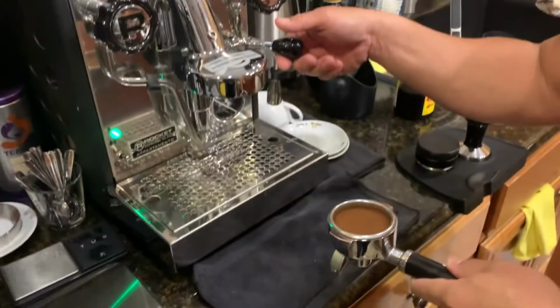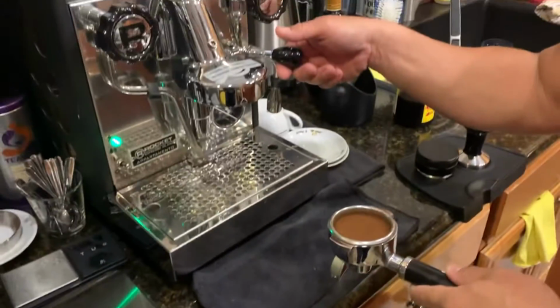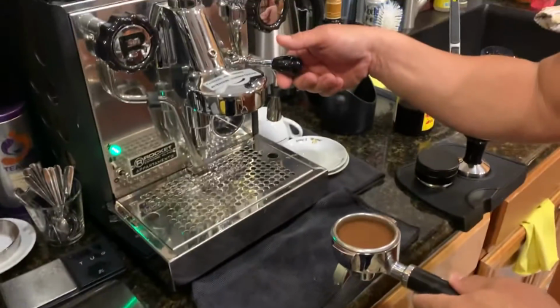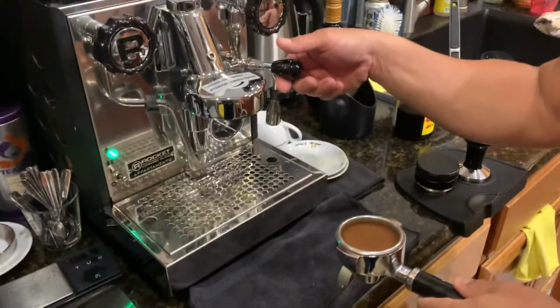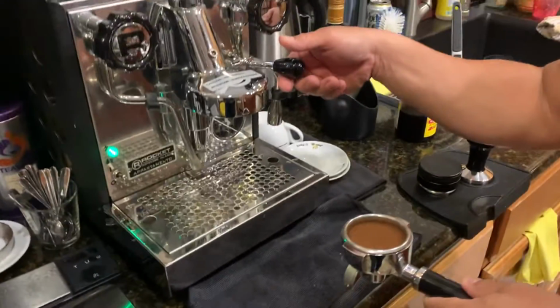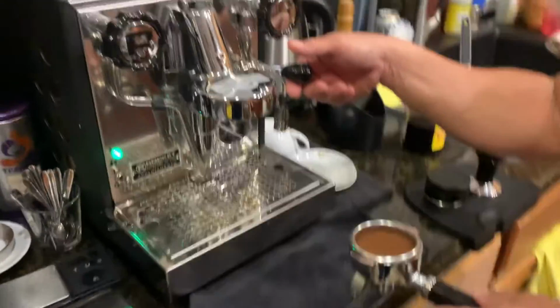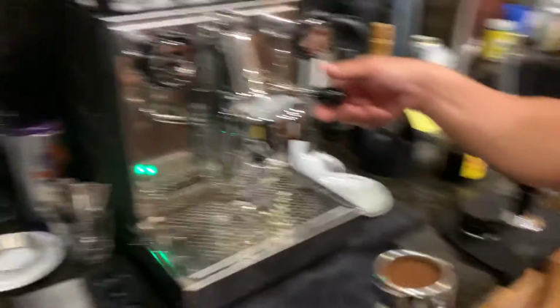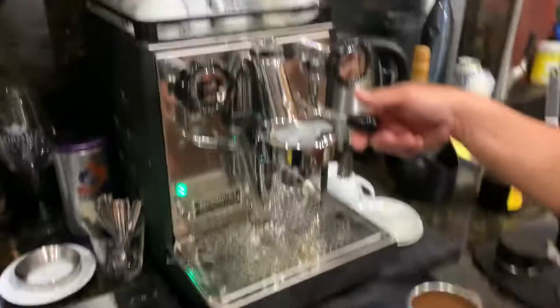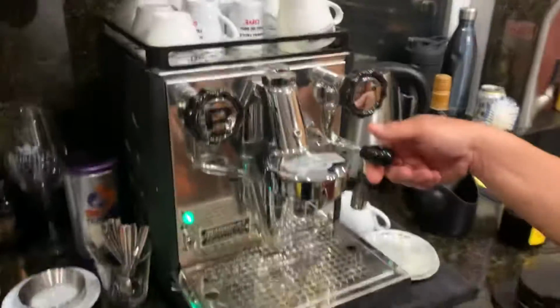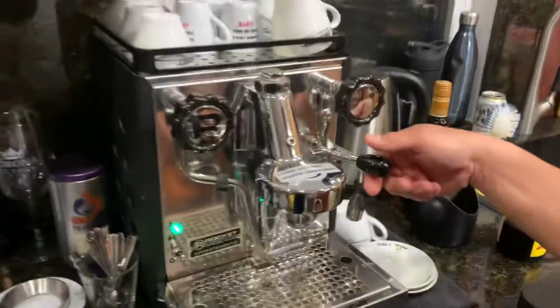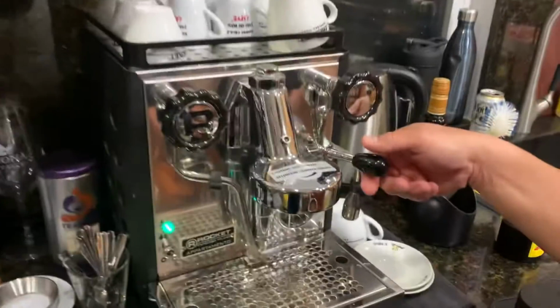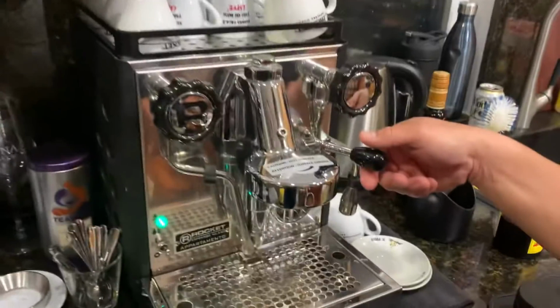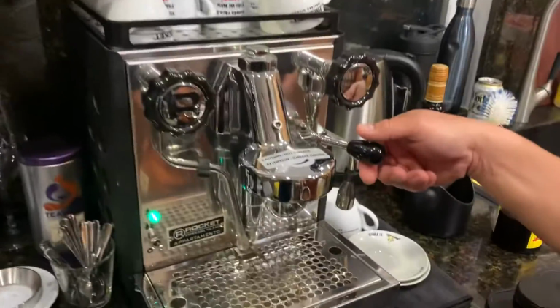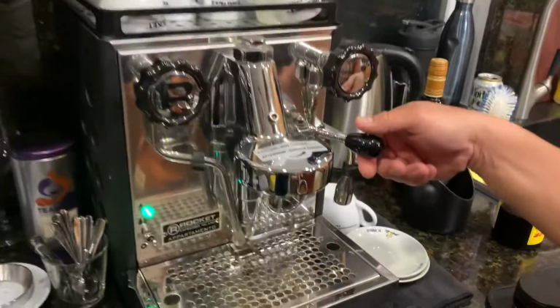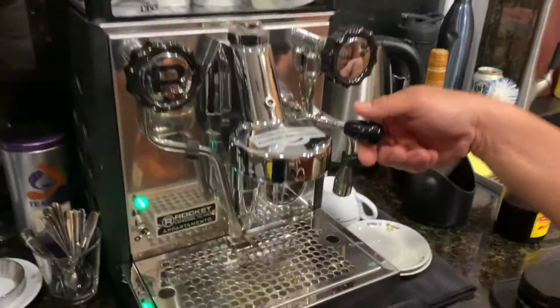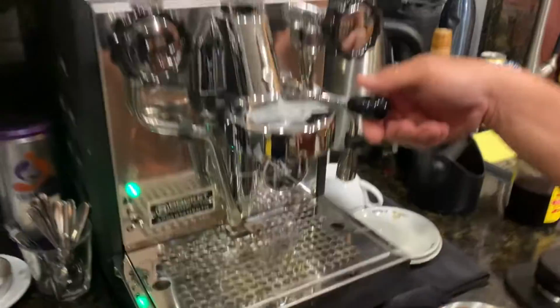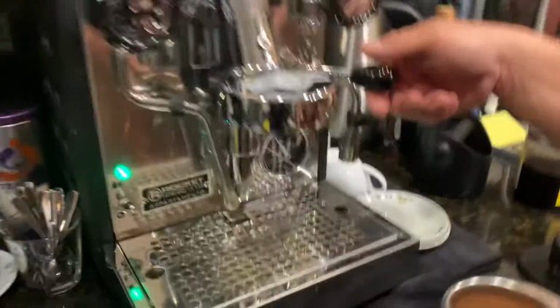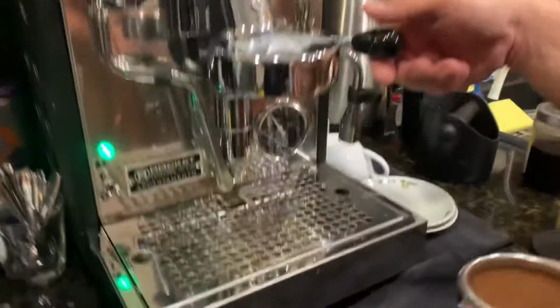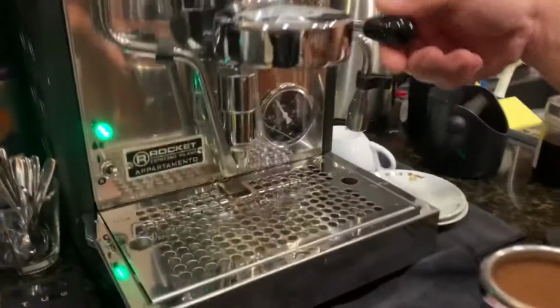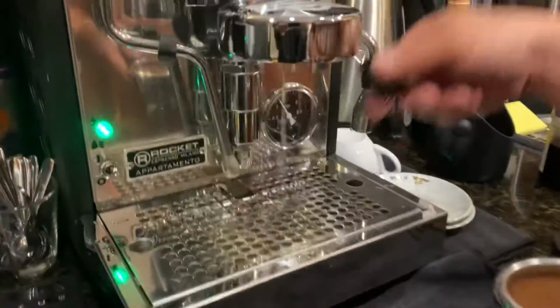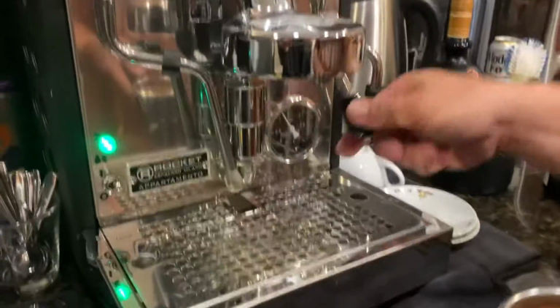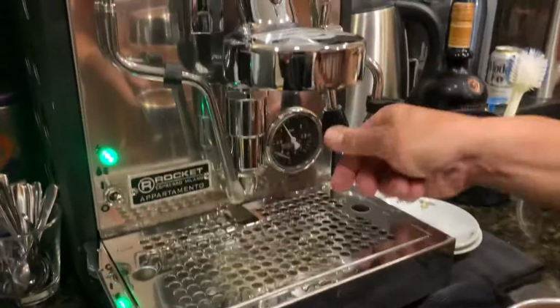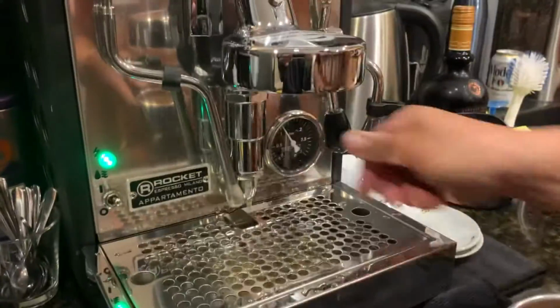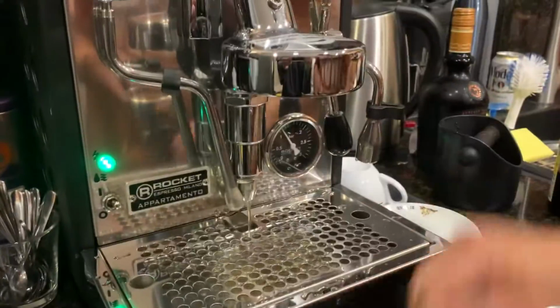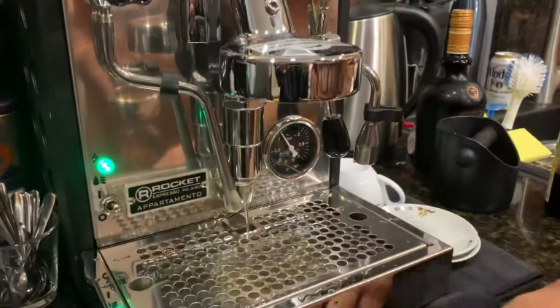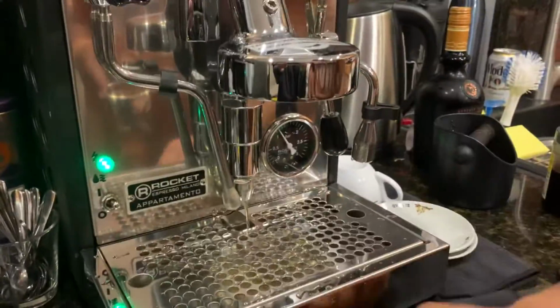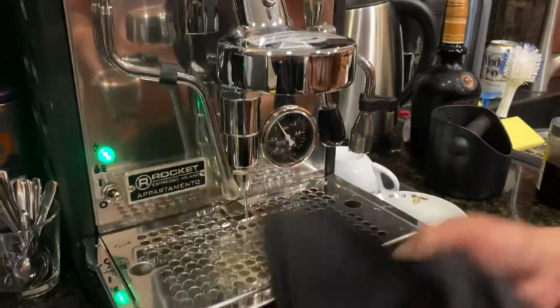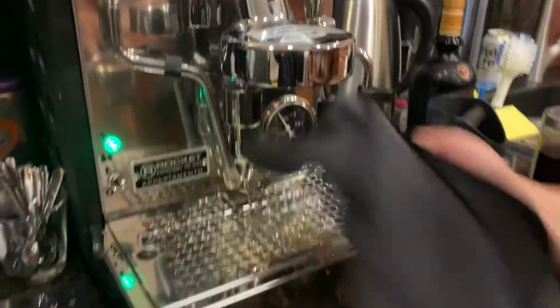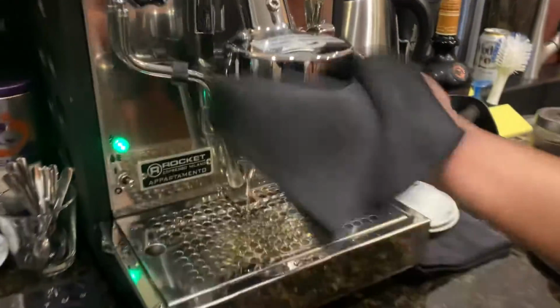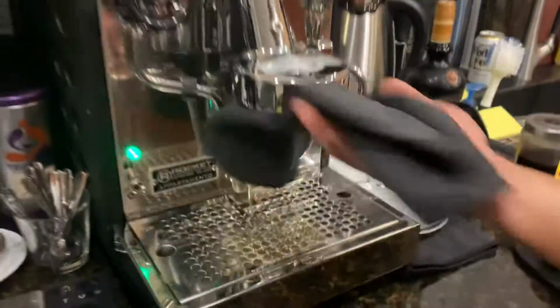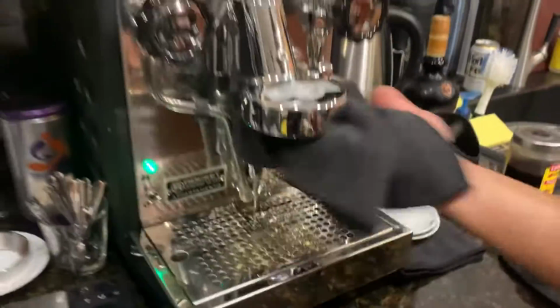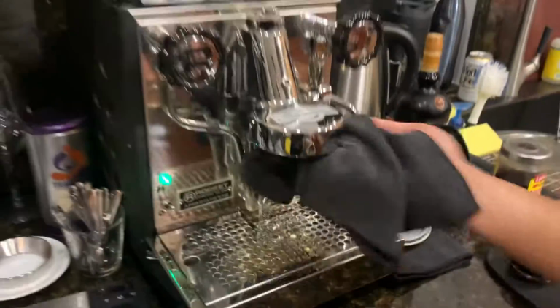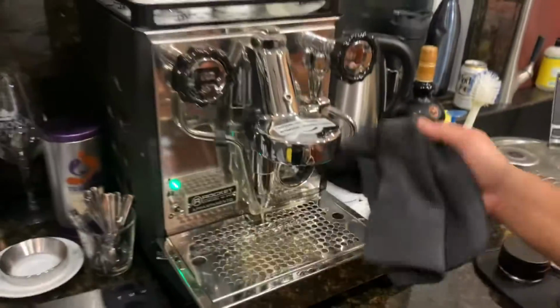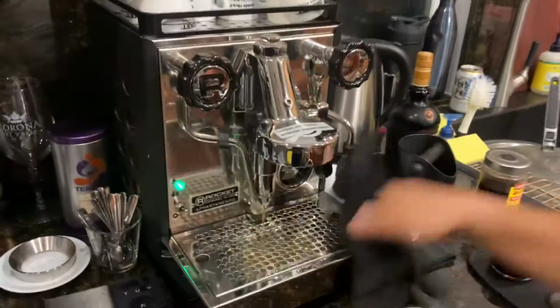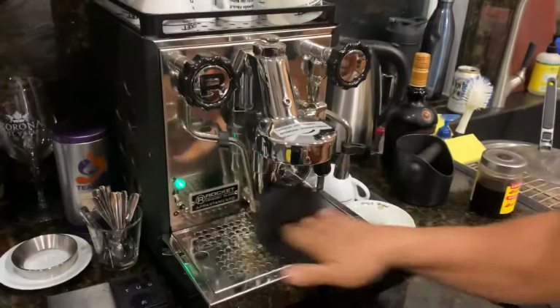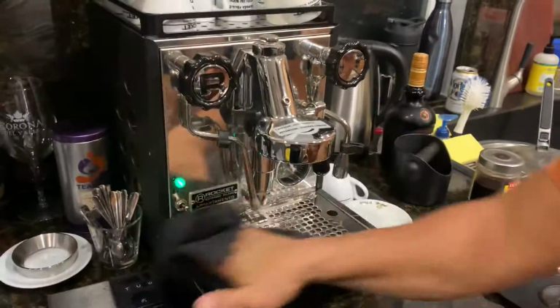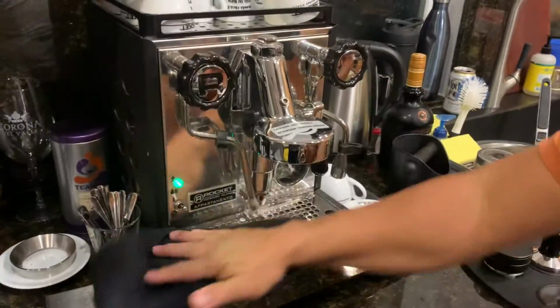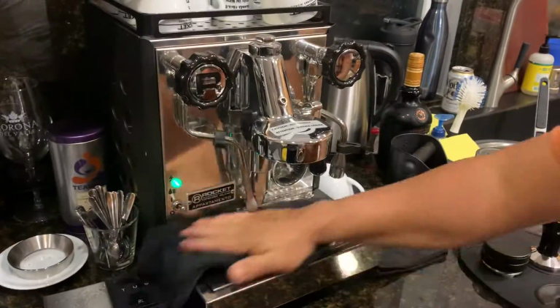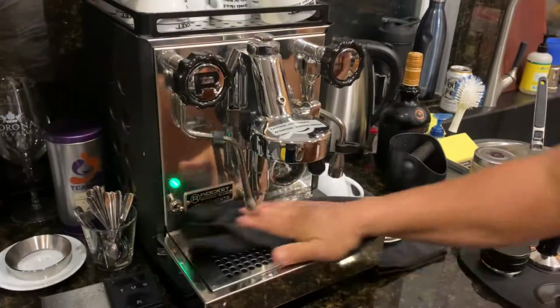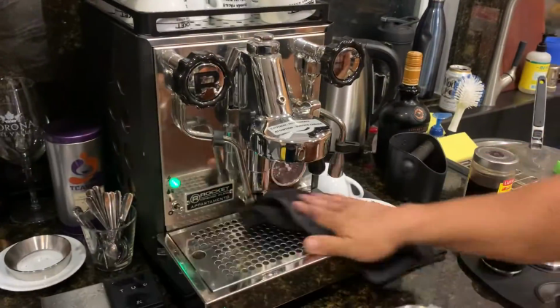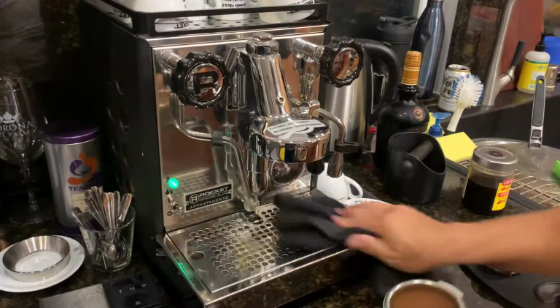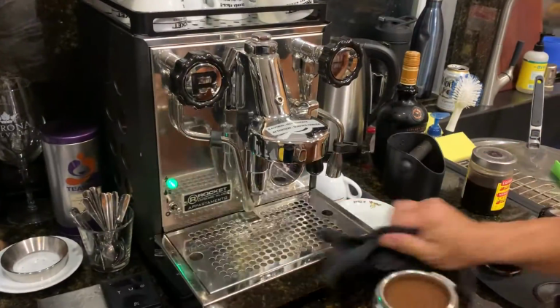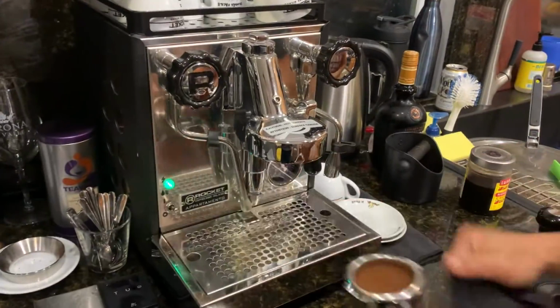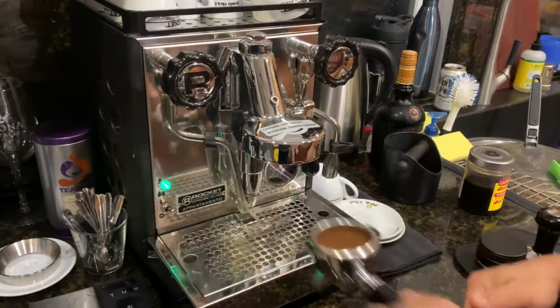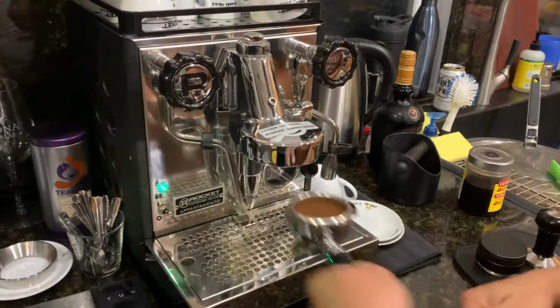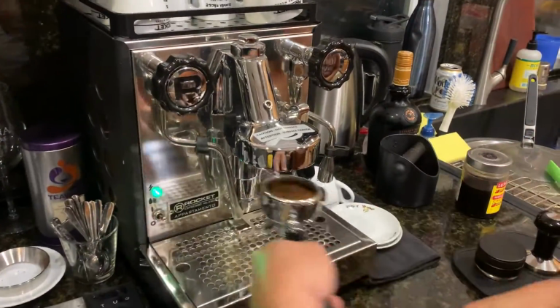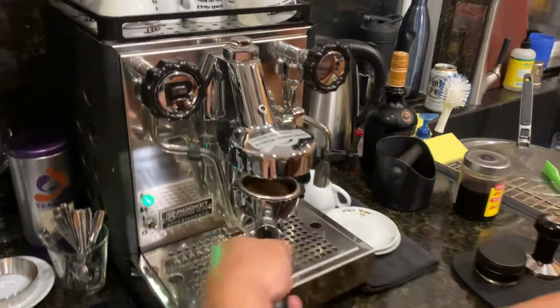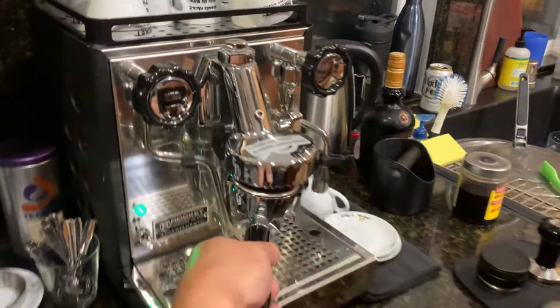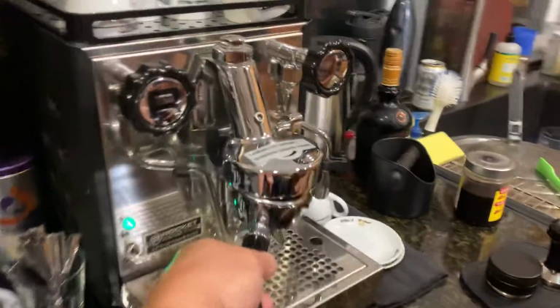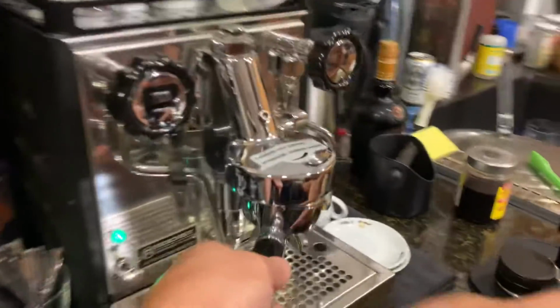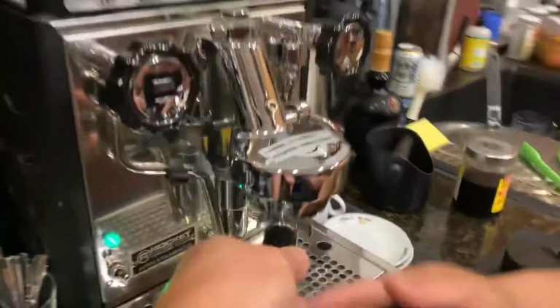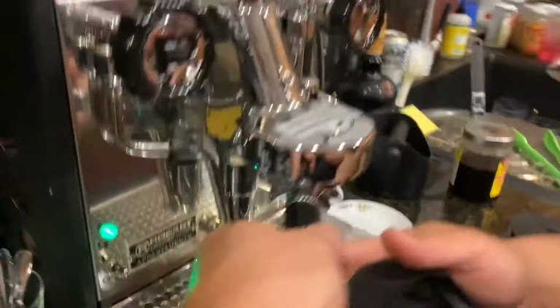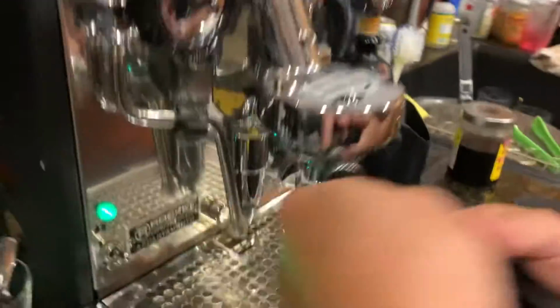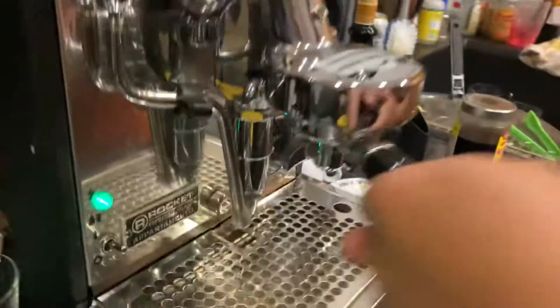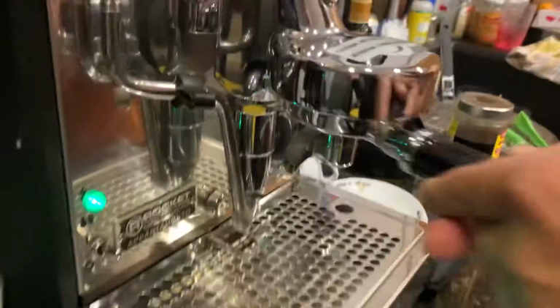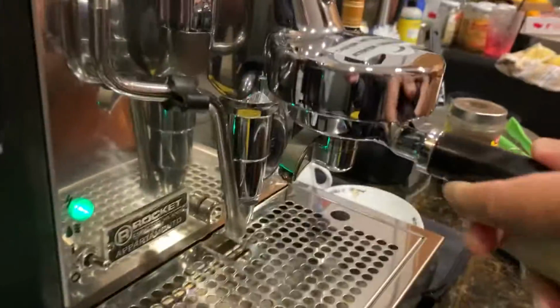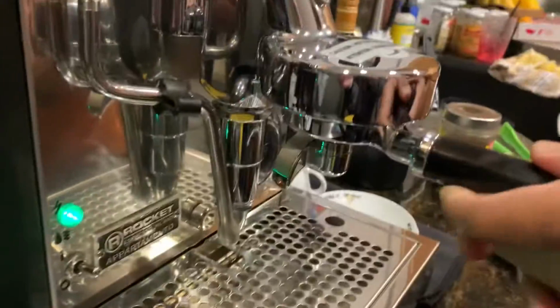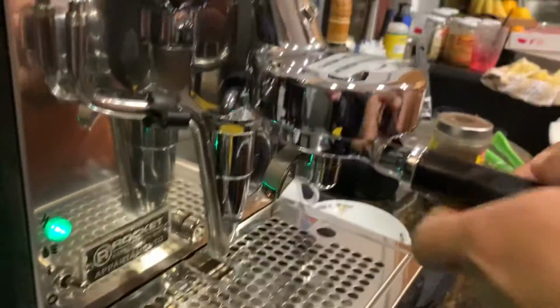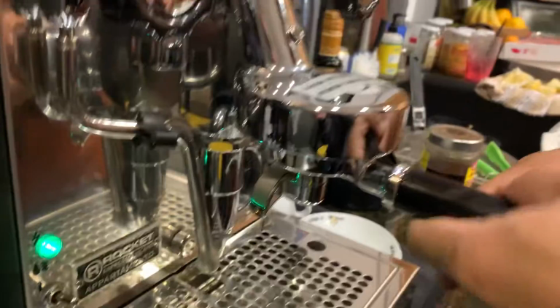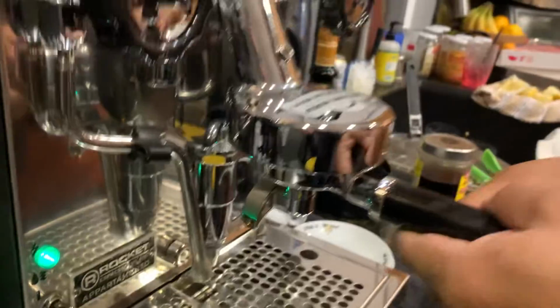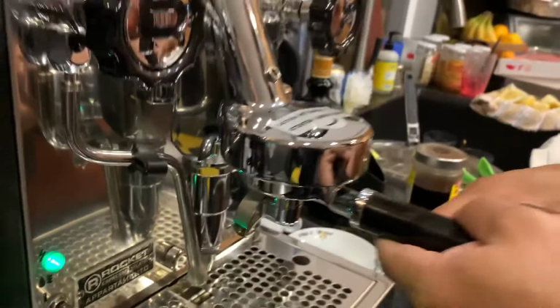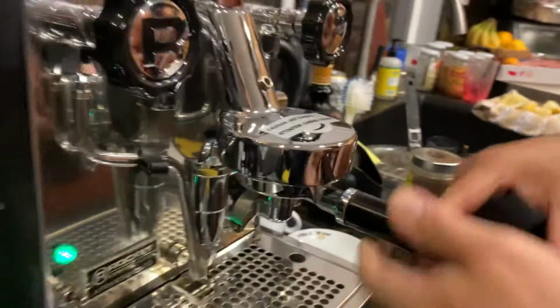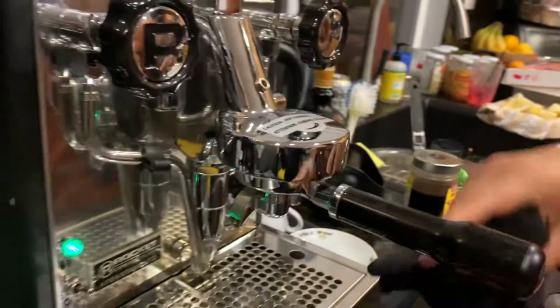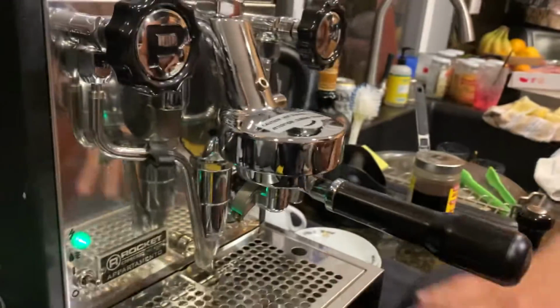Prime it a little bit. I like it. Clean. Put it in.